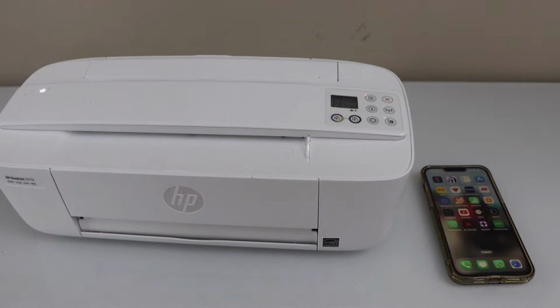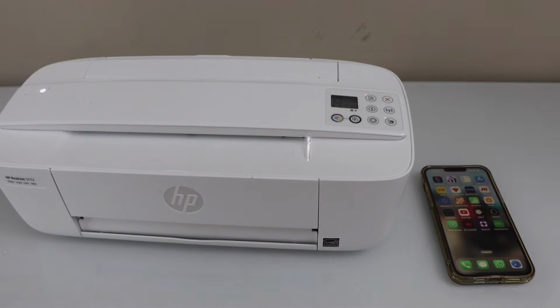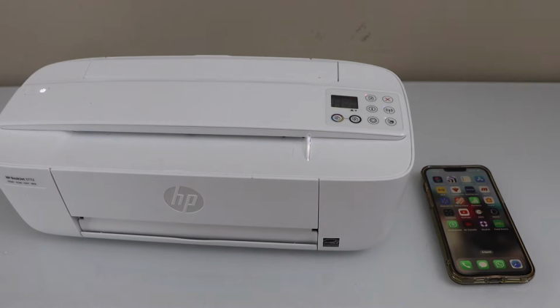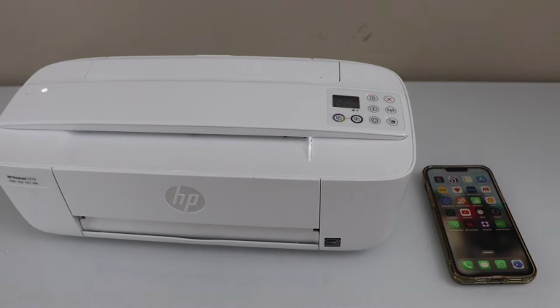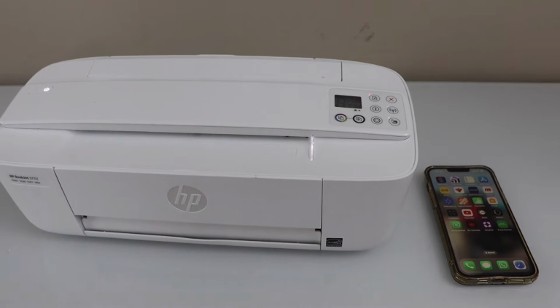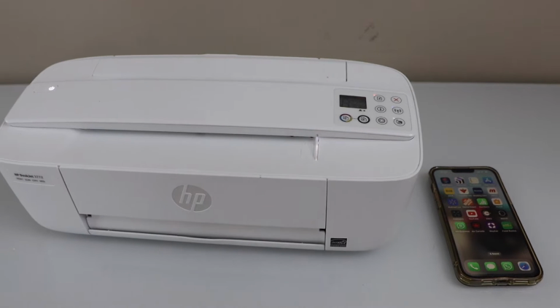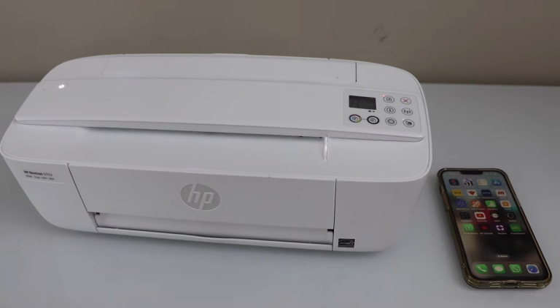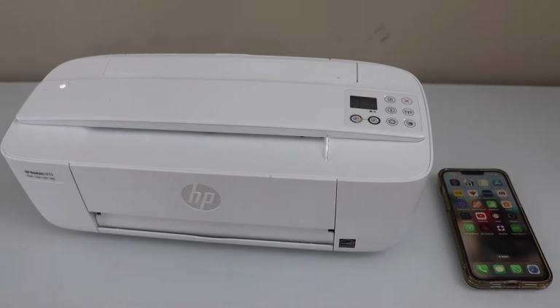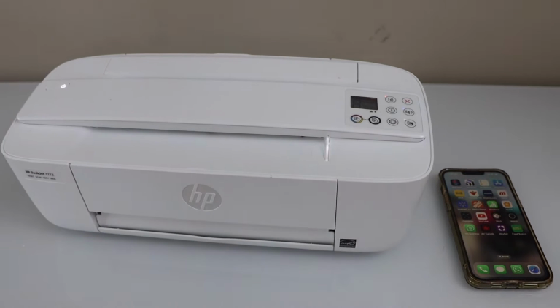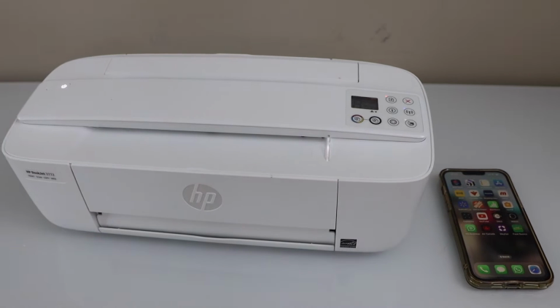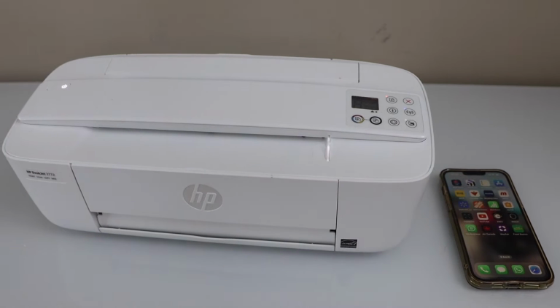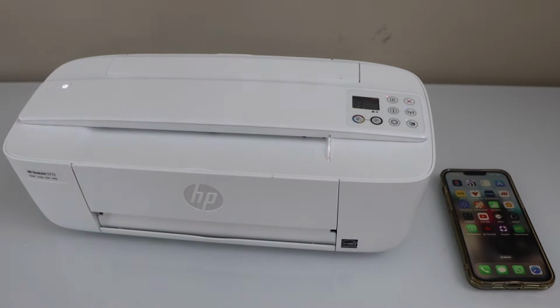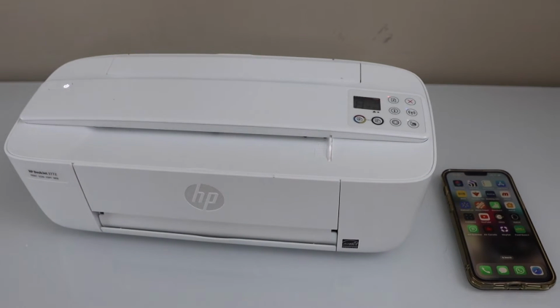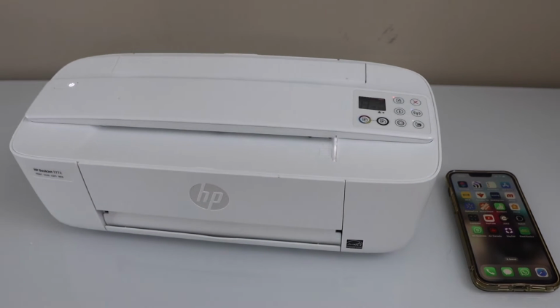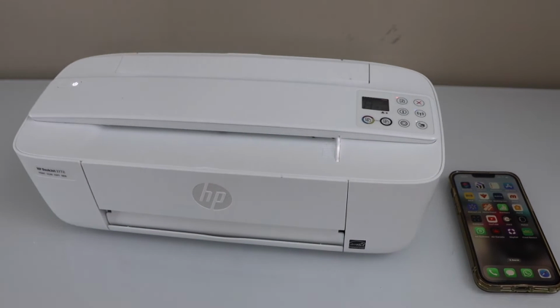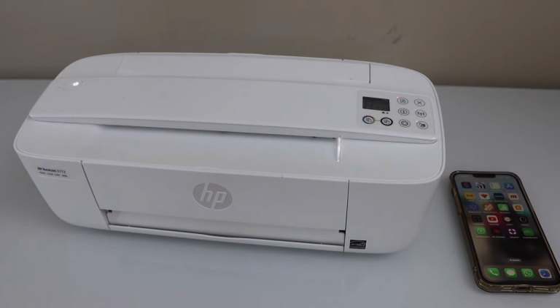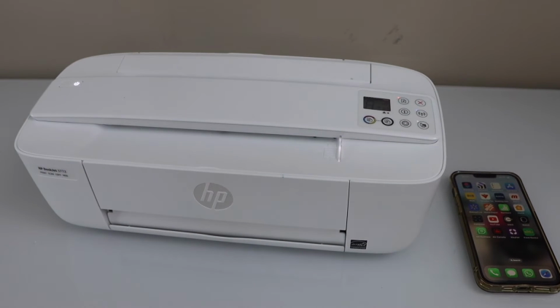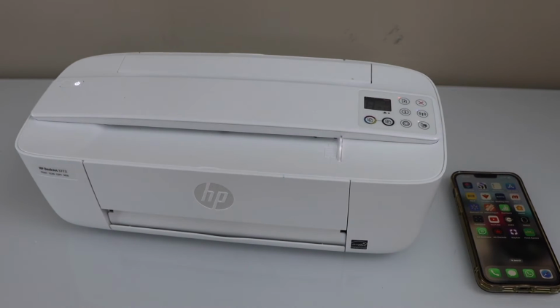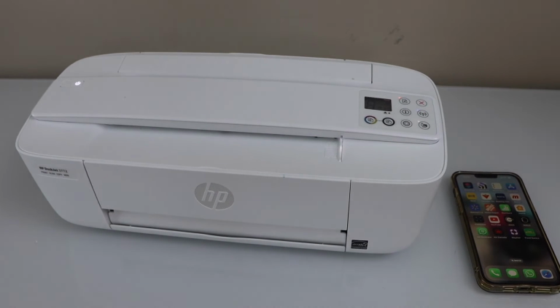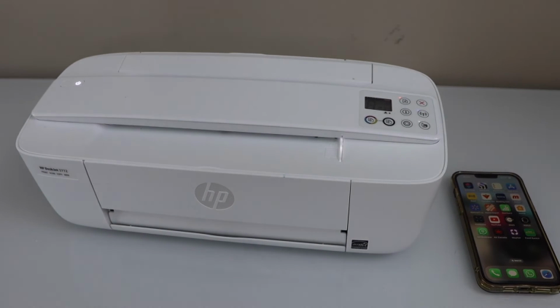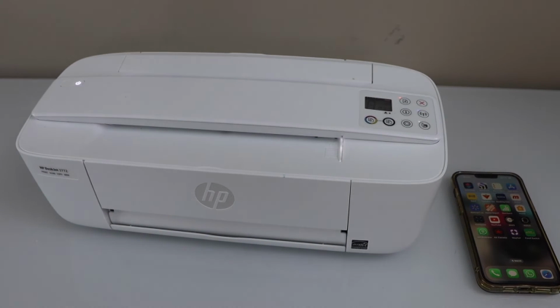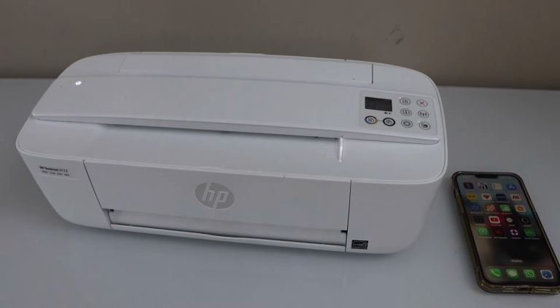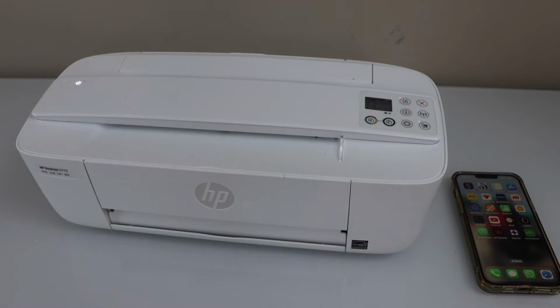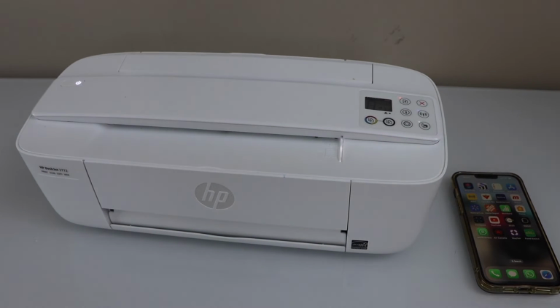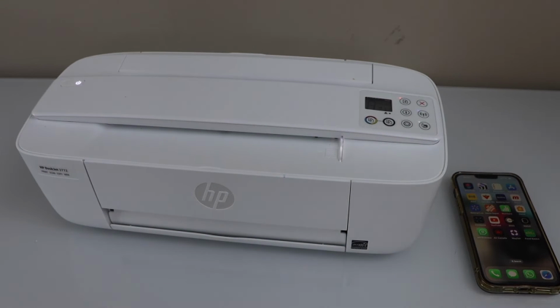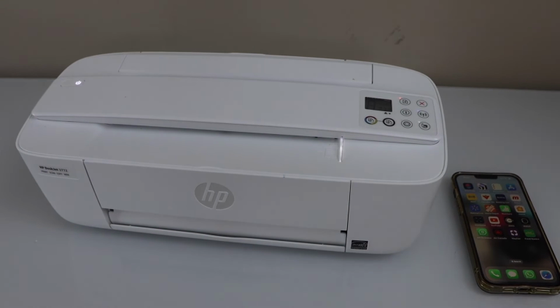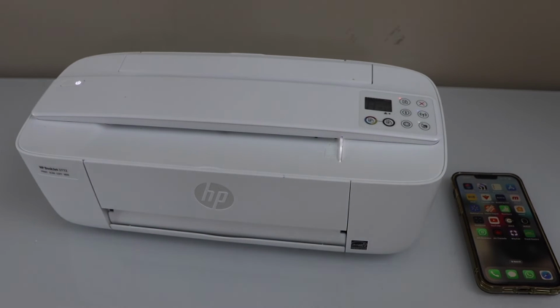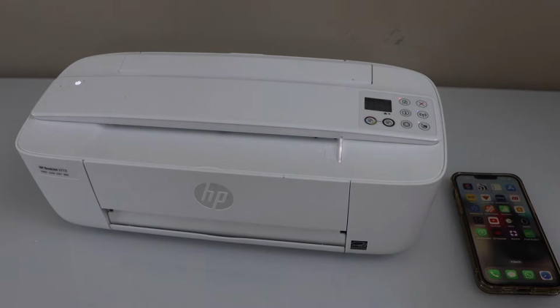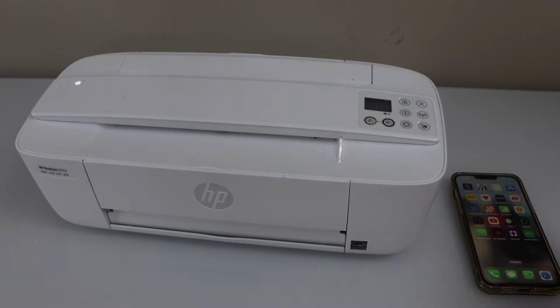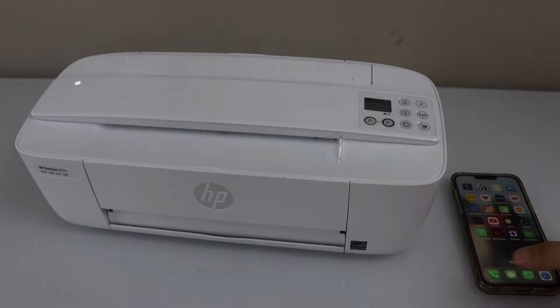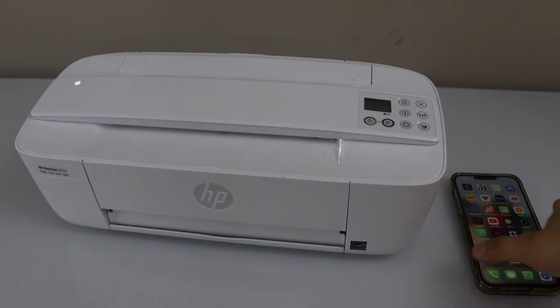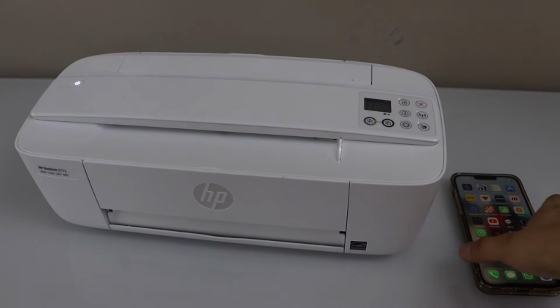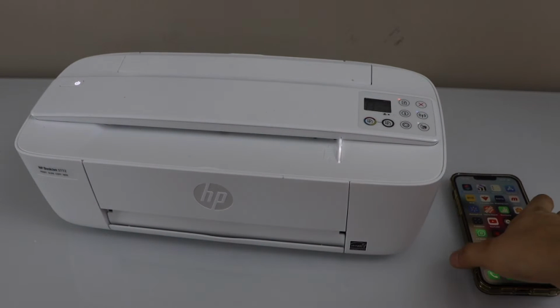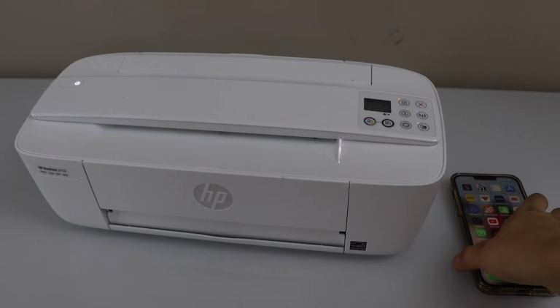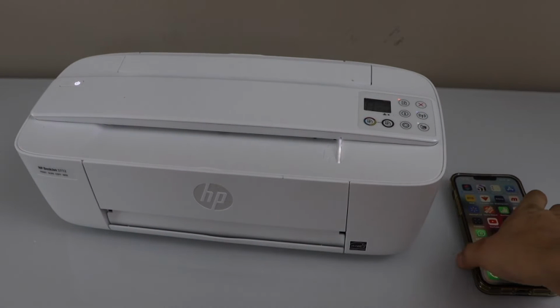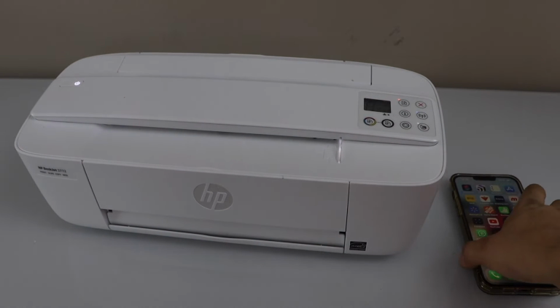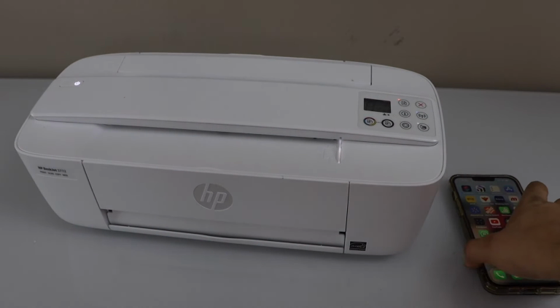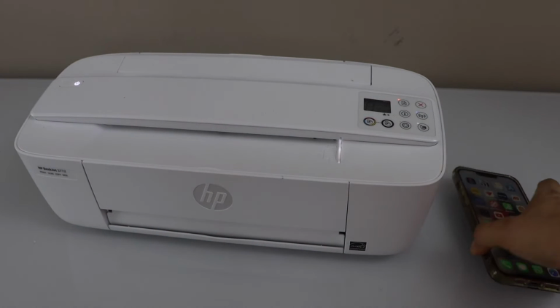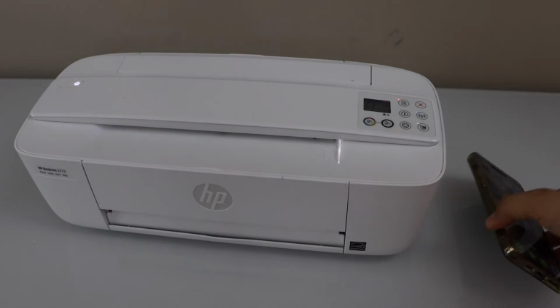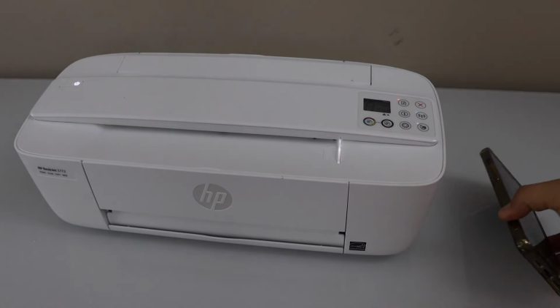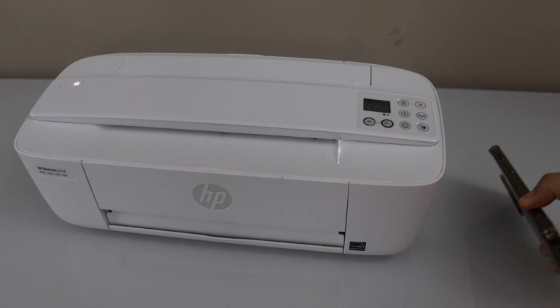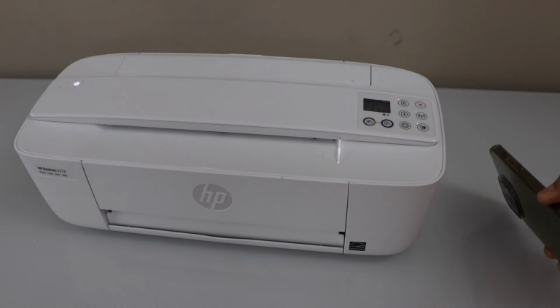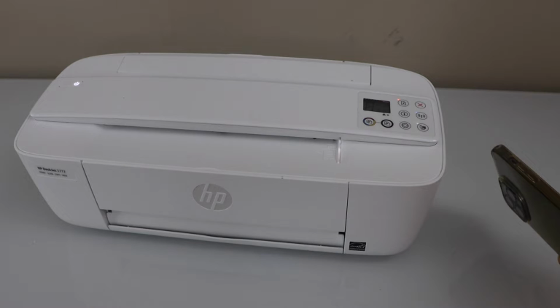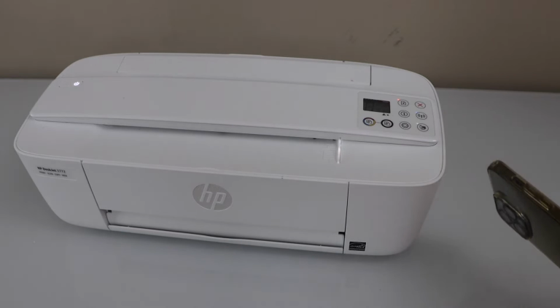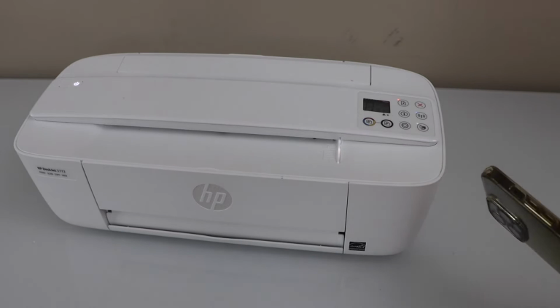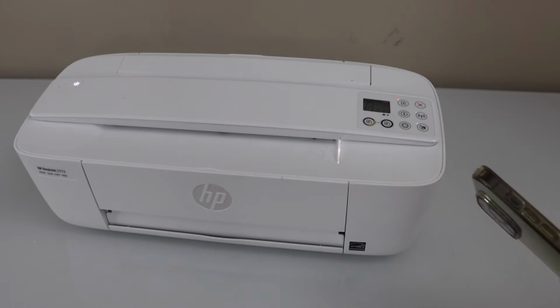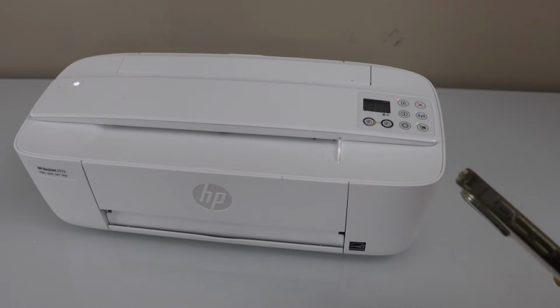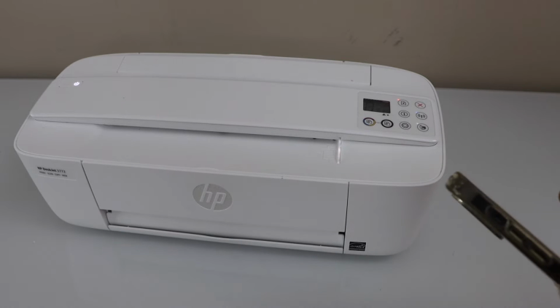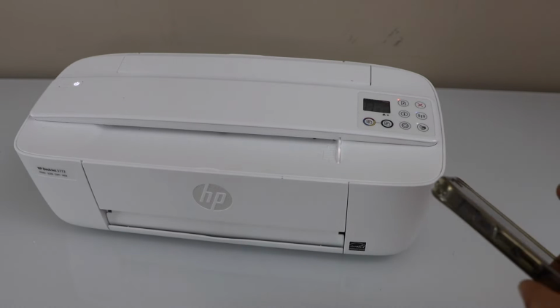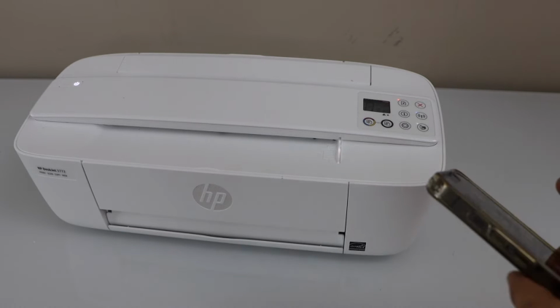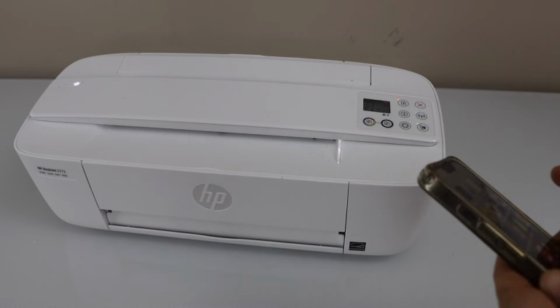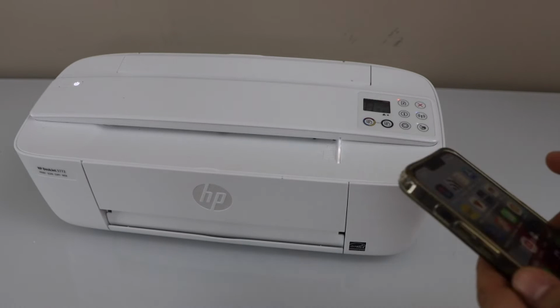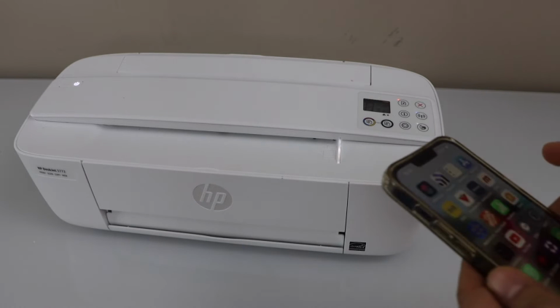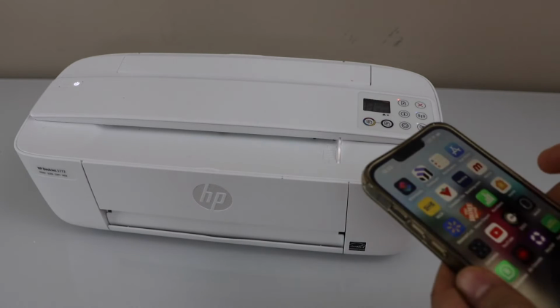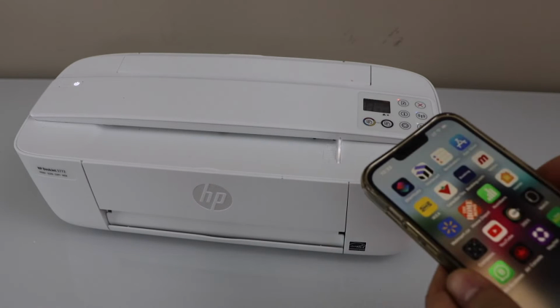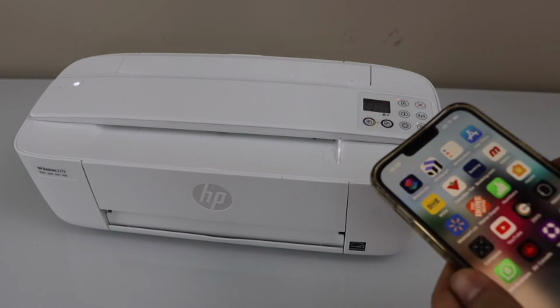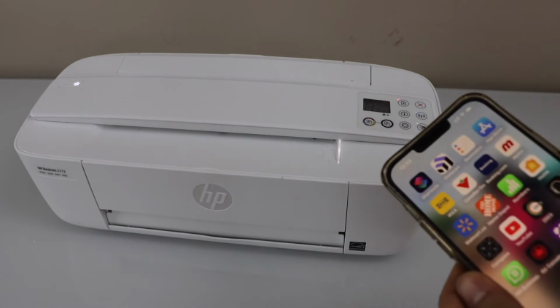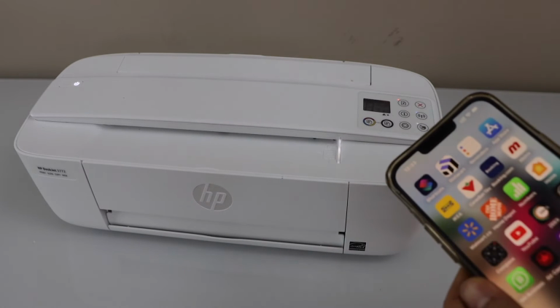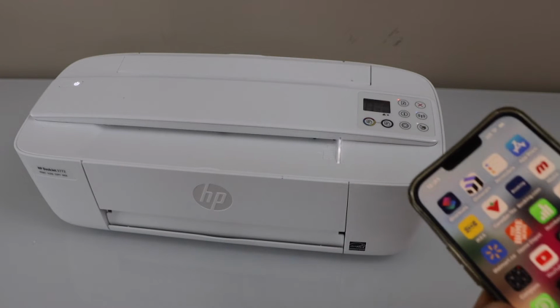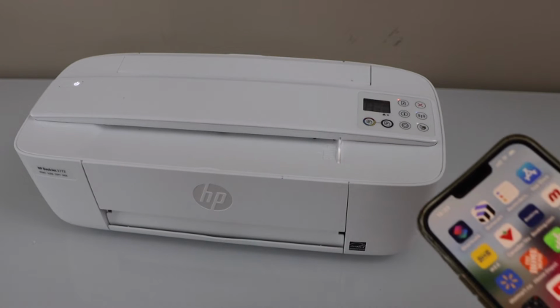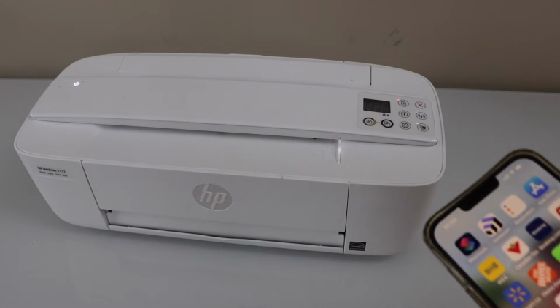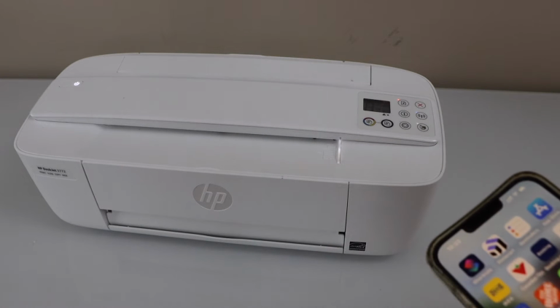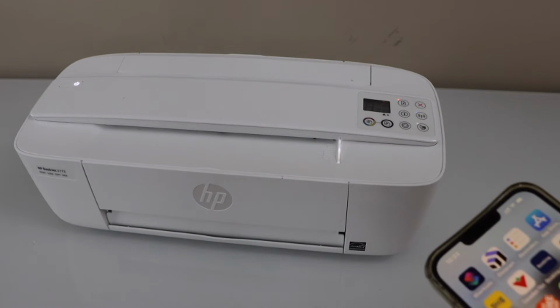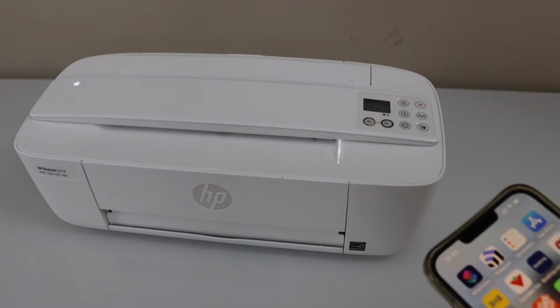In this video, I am going to show you how to print from your phone using the HP DeskJet 3700 series printer.